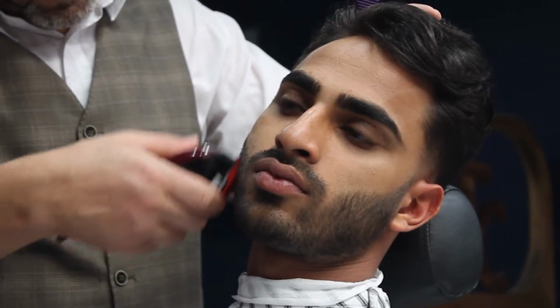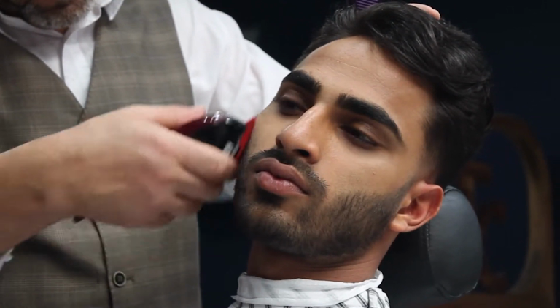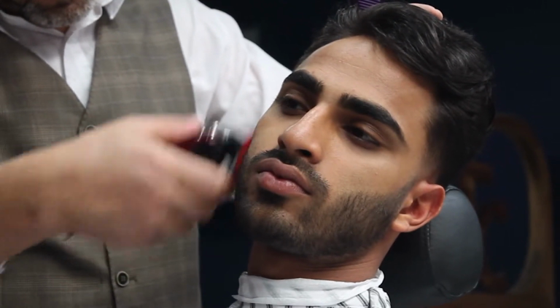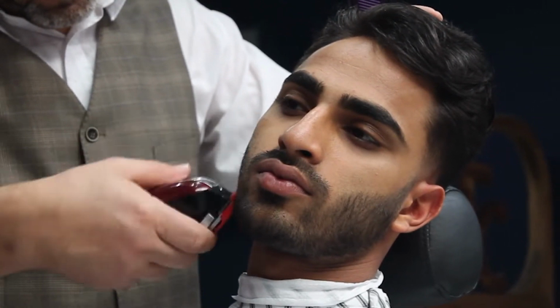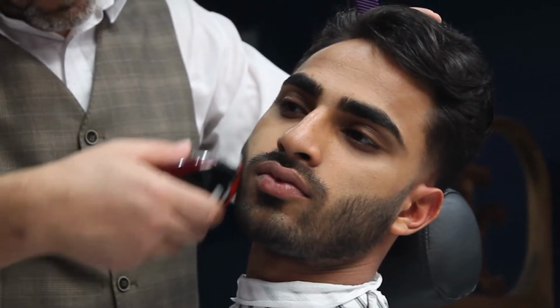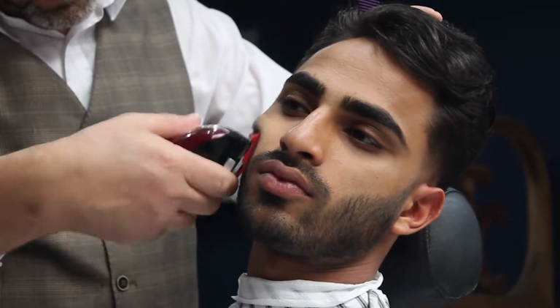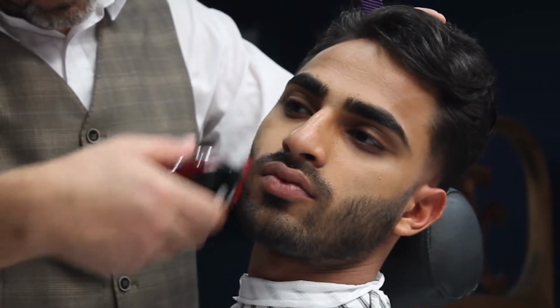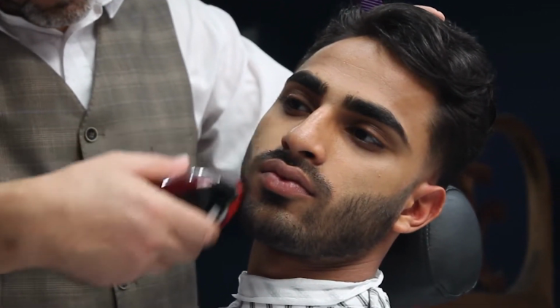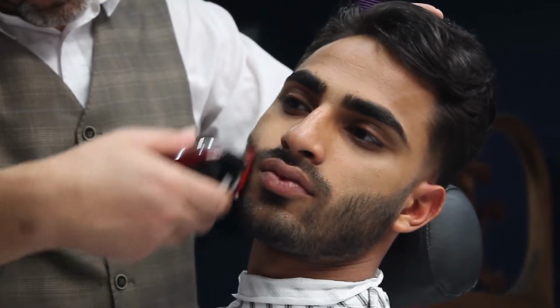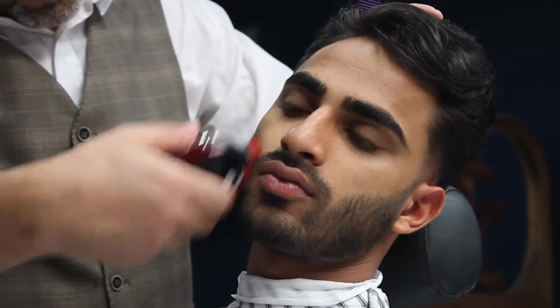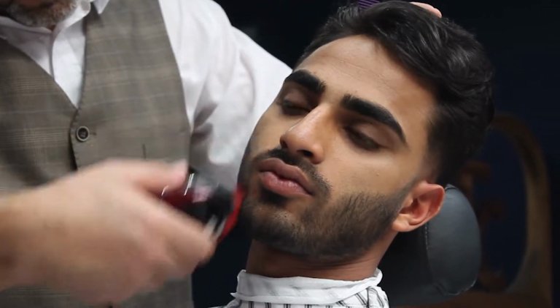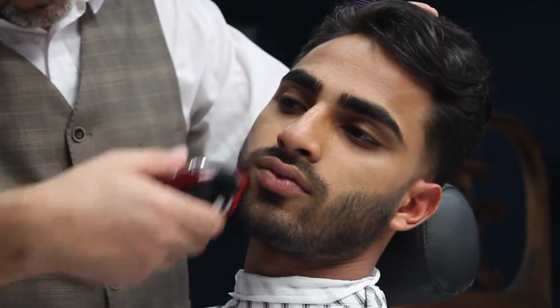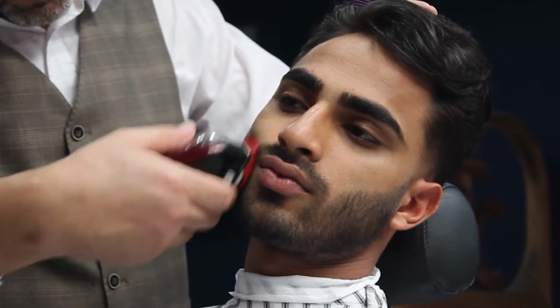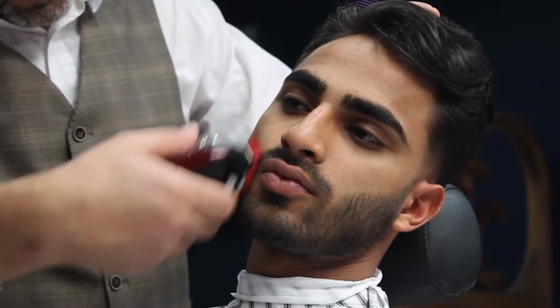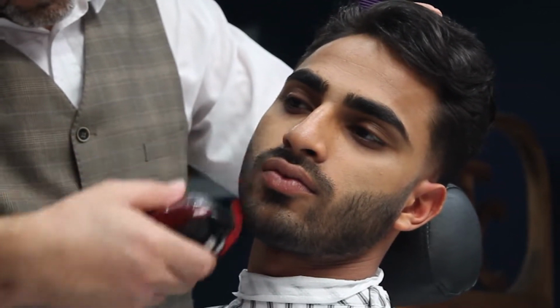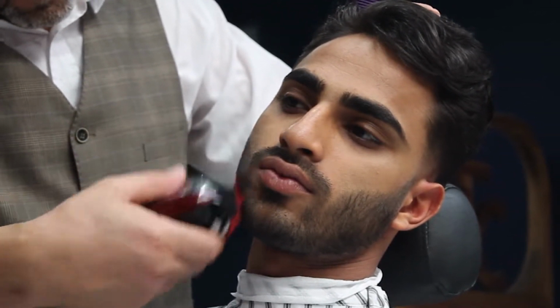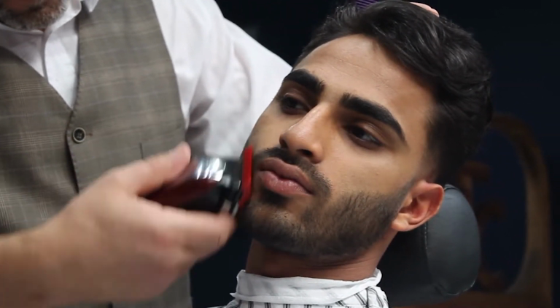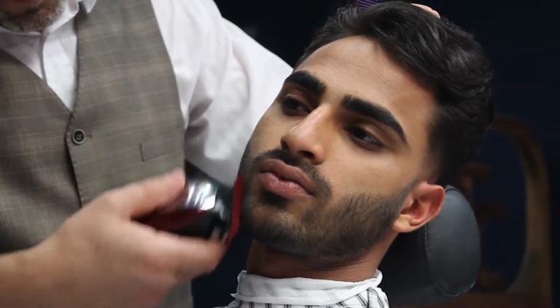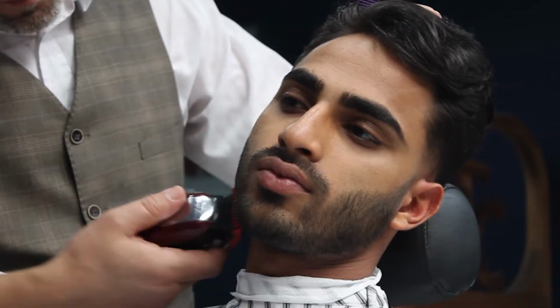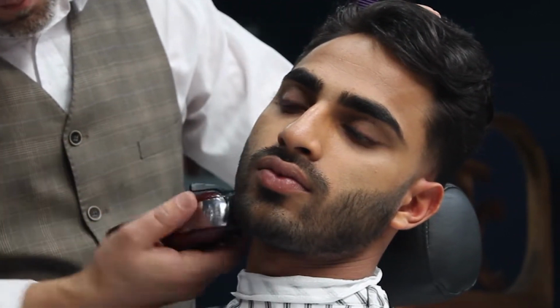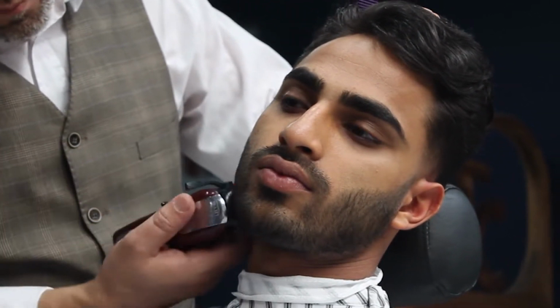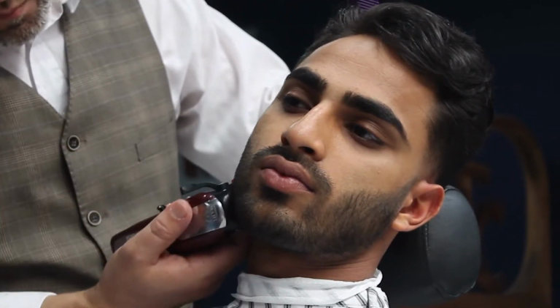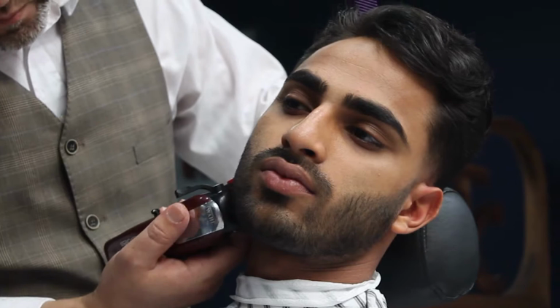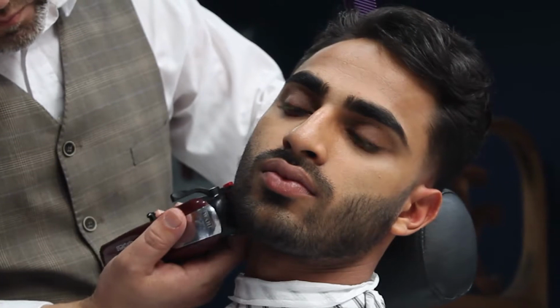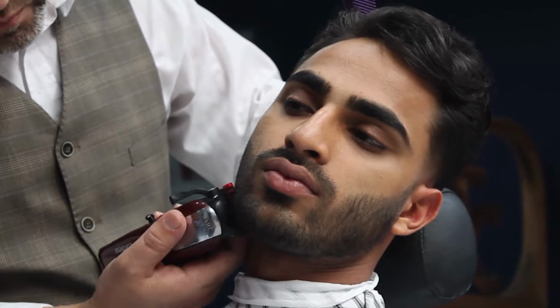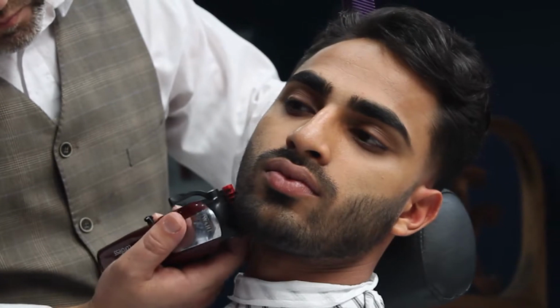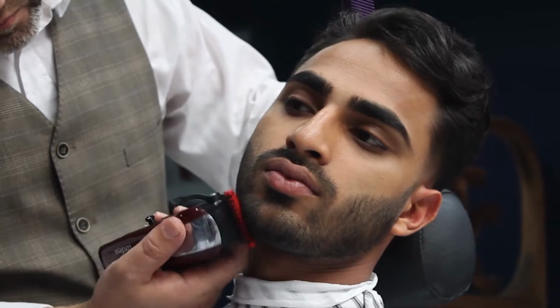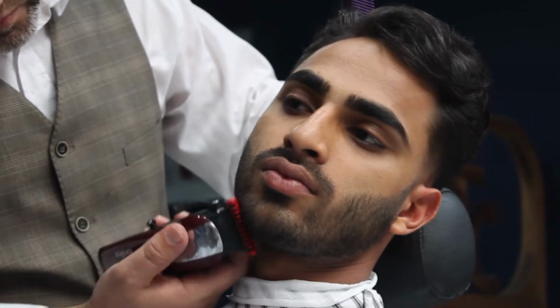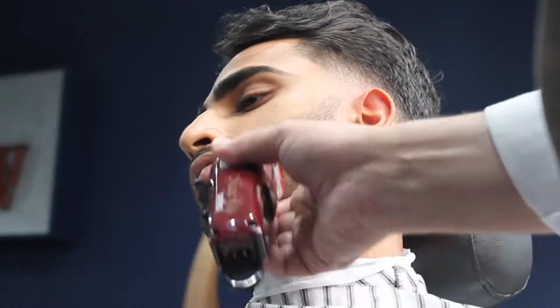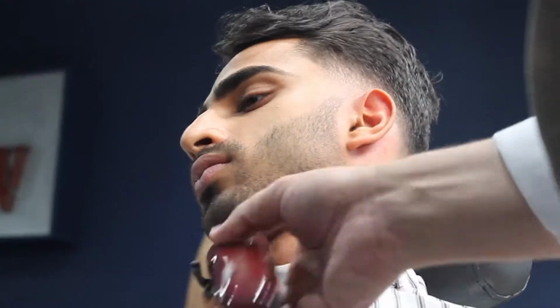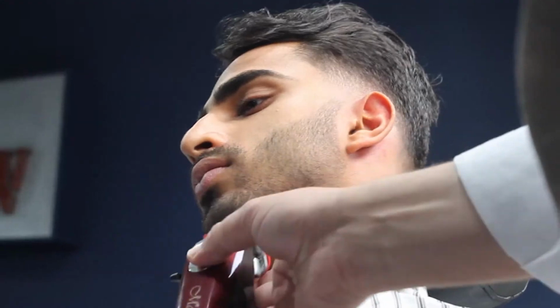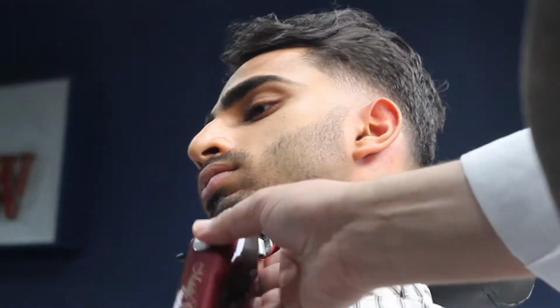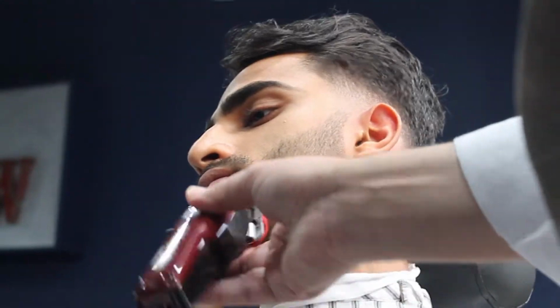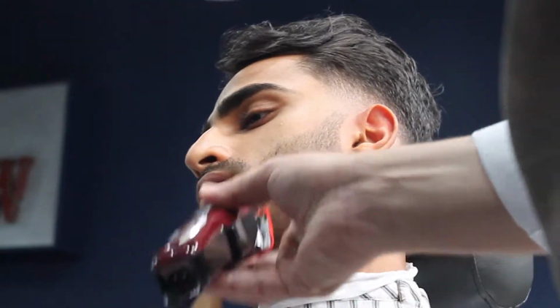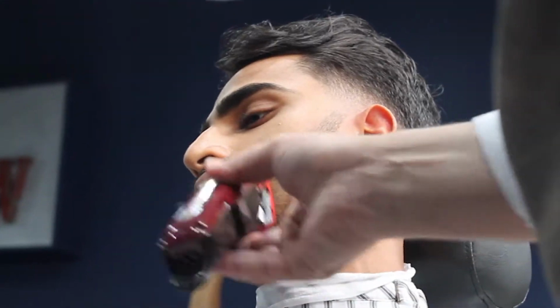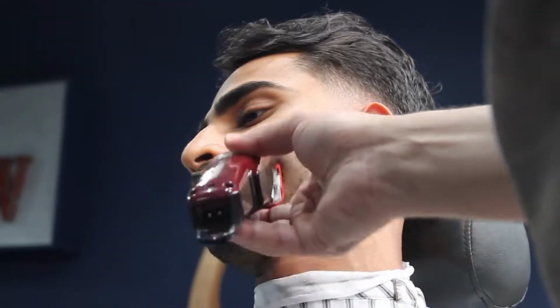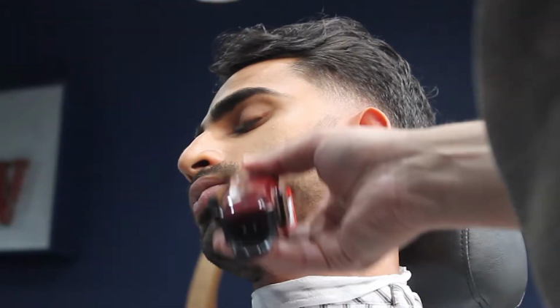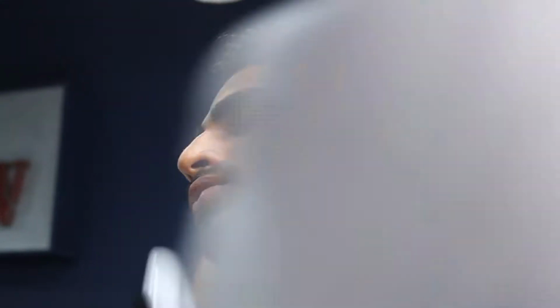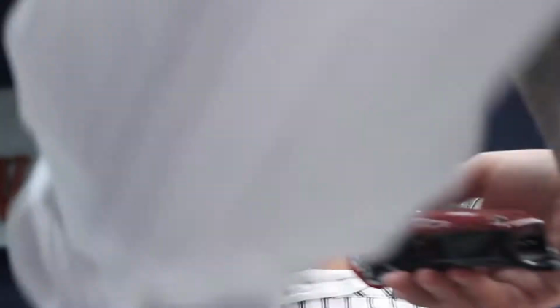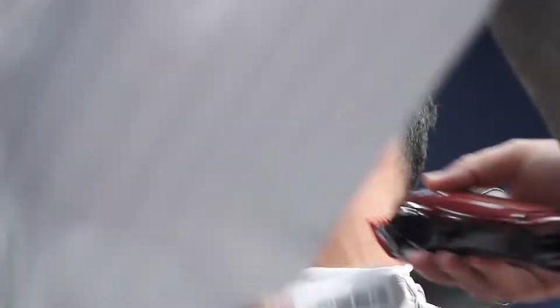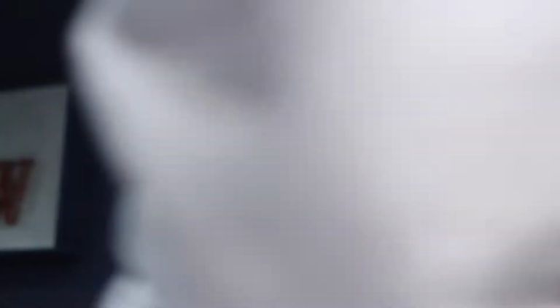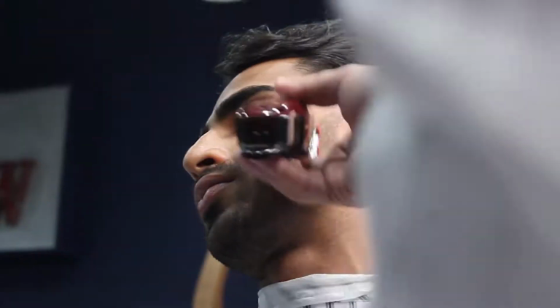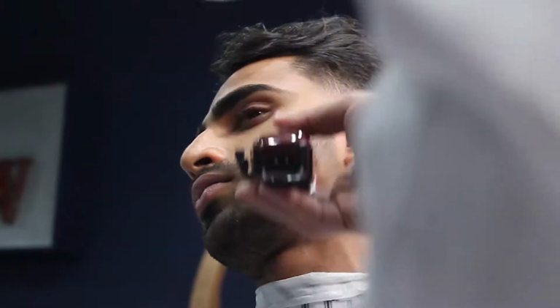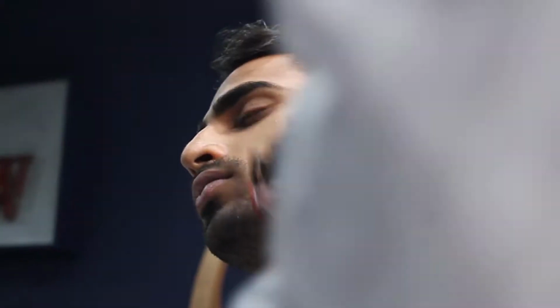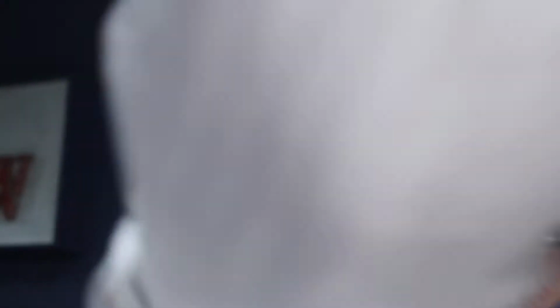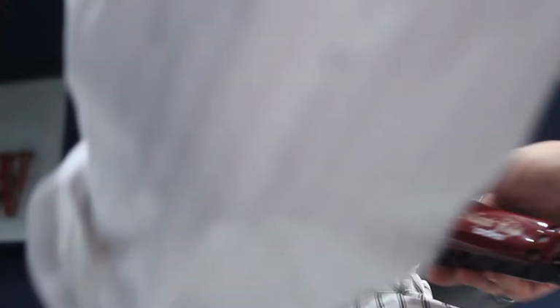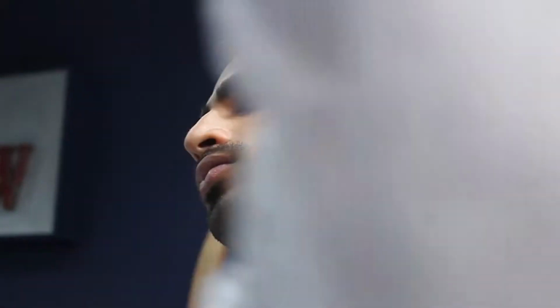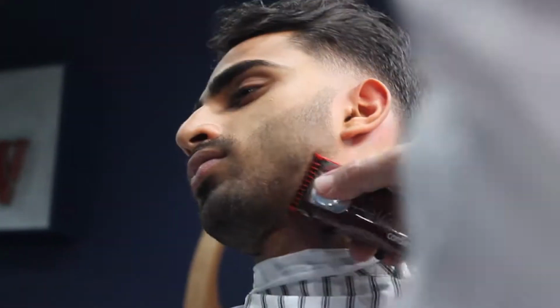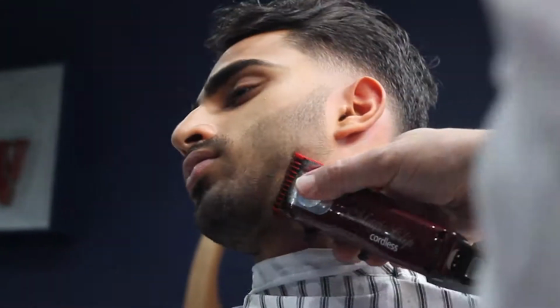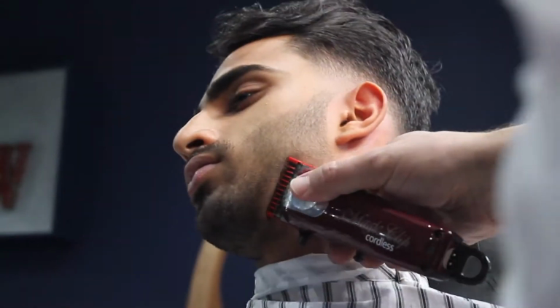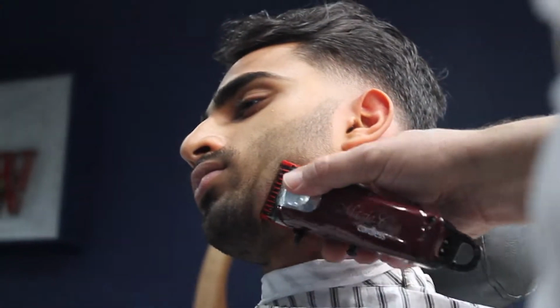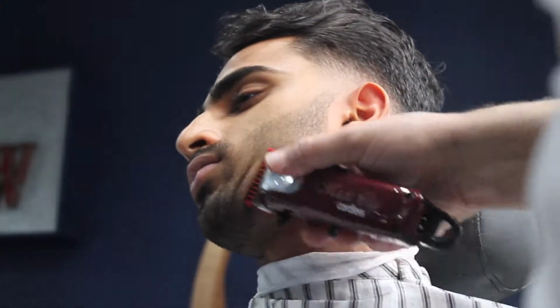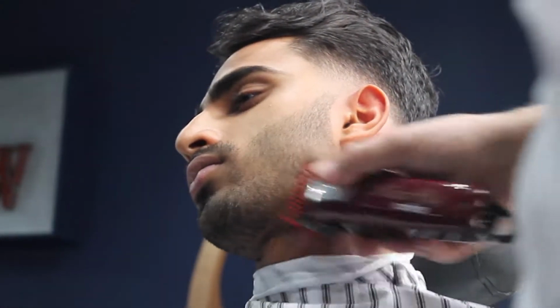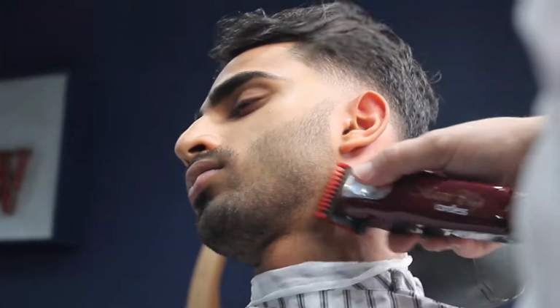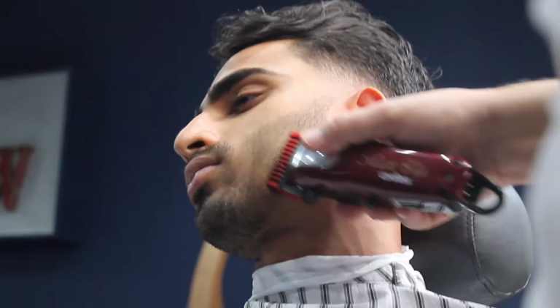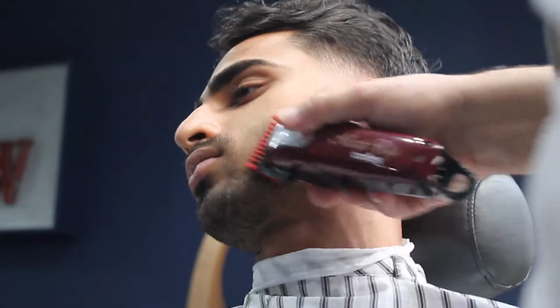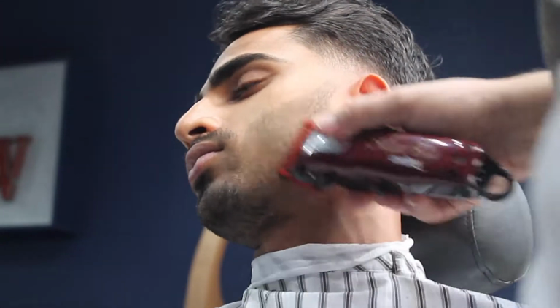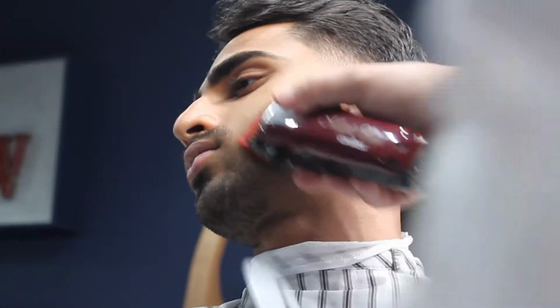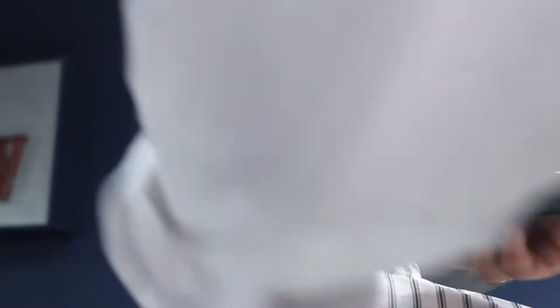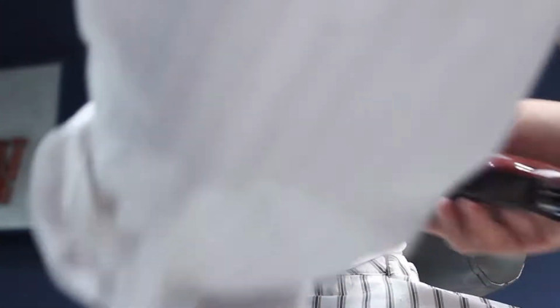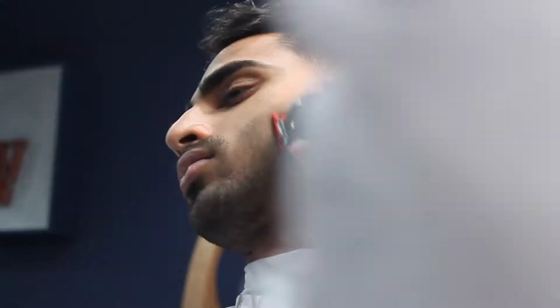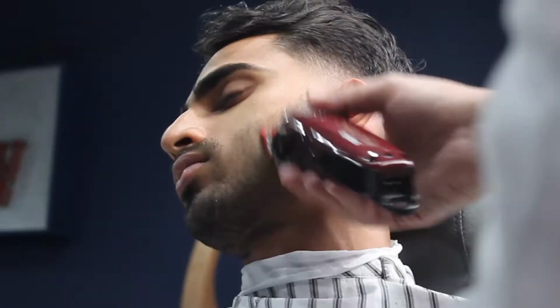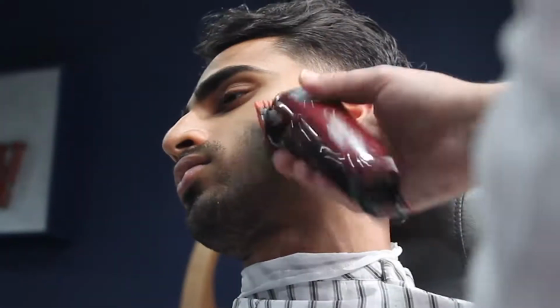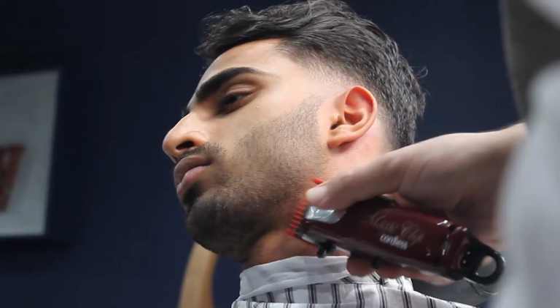I got a skin fade this last summer, and what I noticed was that it is in fact a very practical hairstyle that requires very minimal effort.